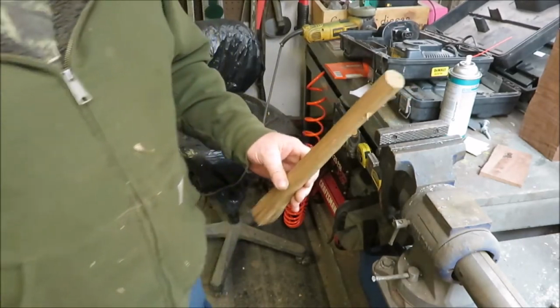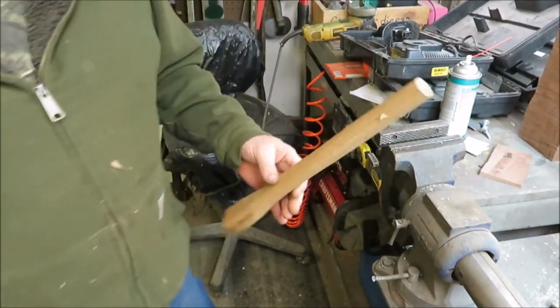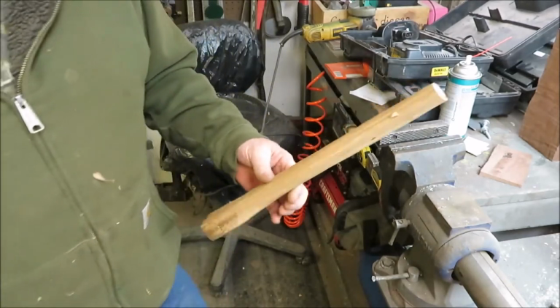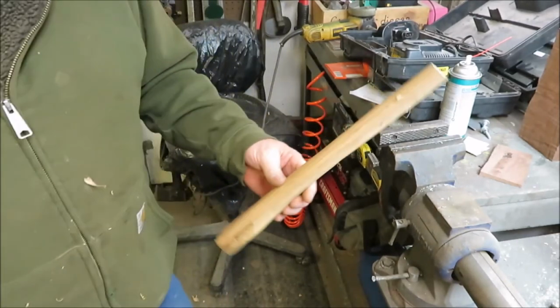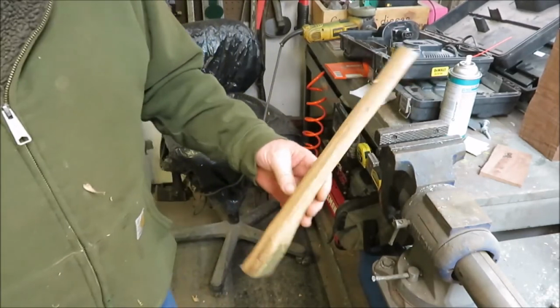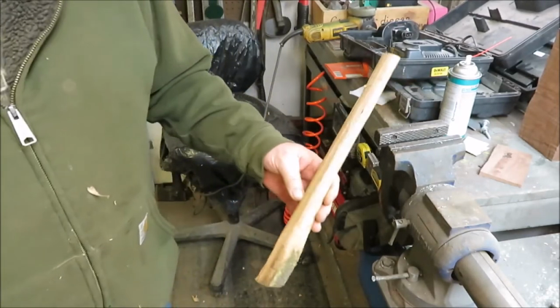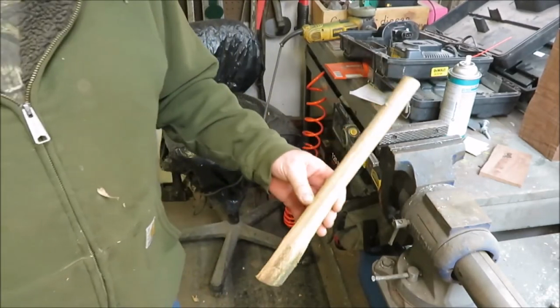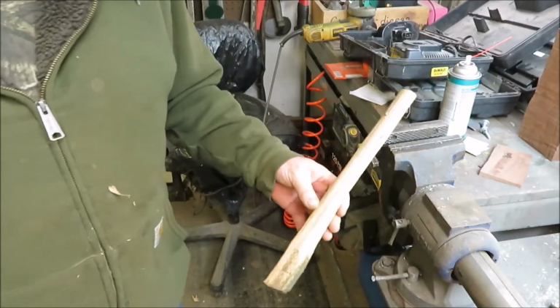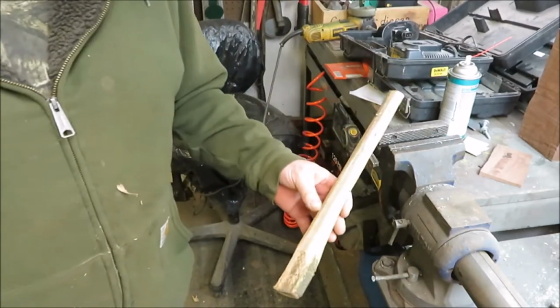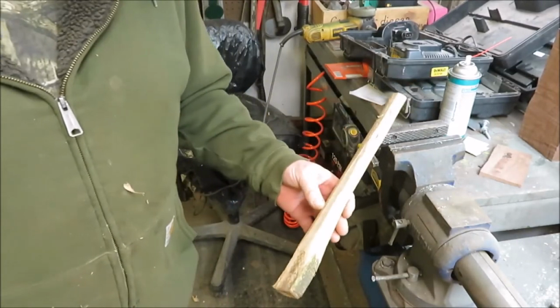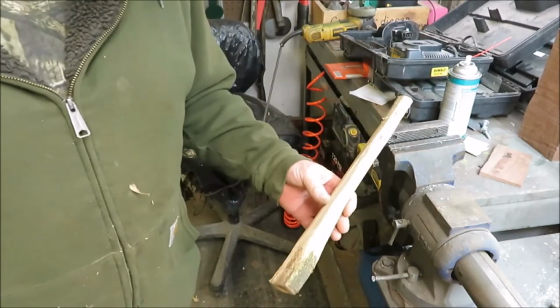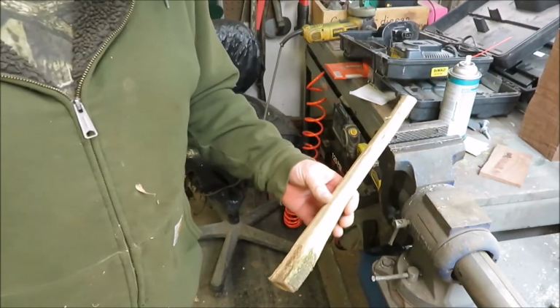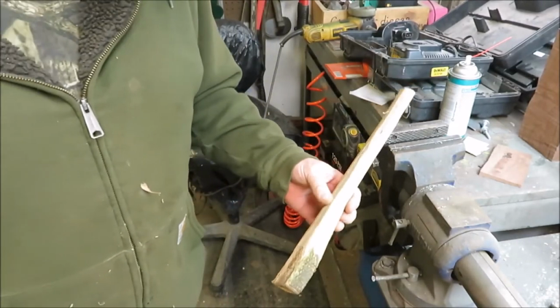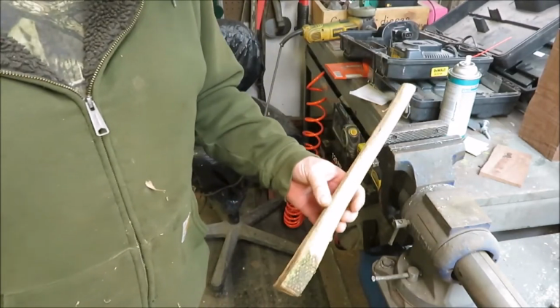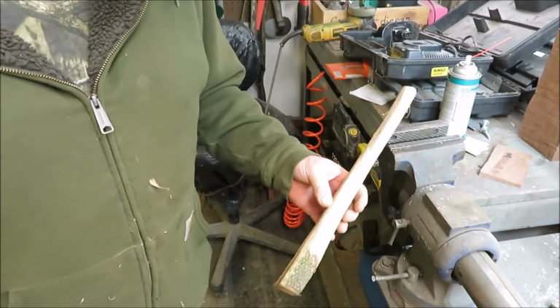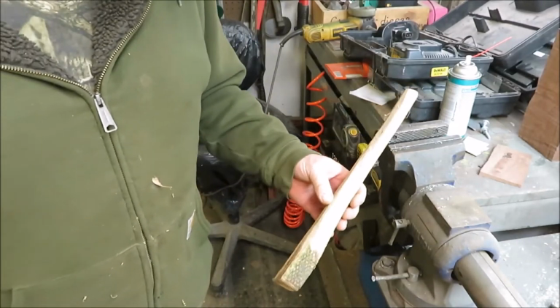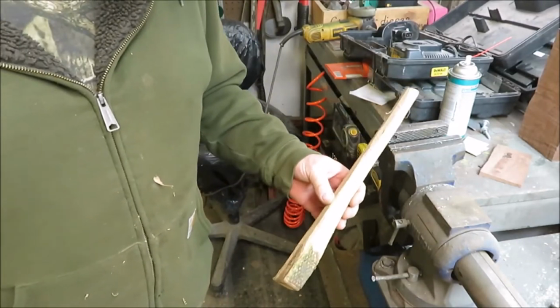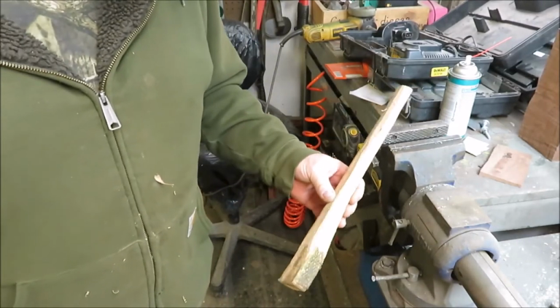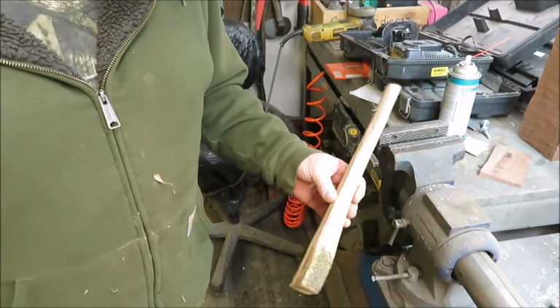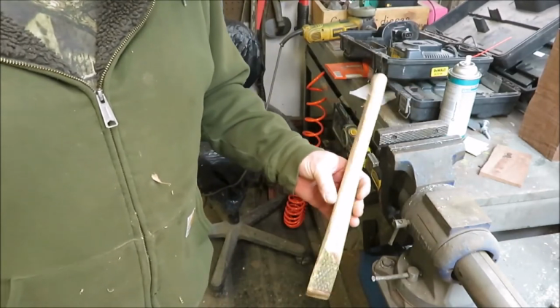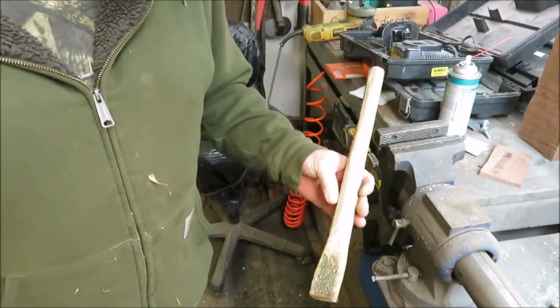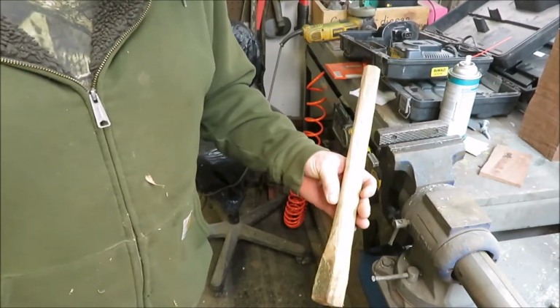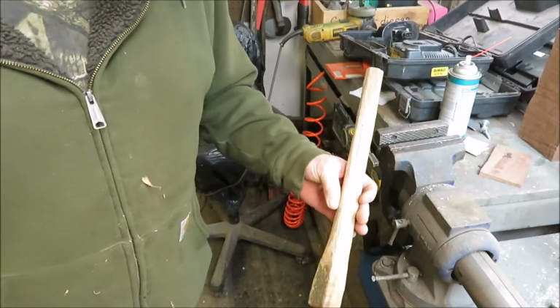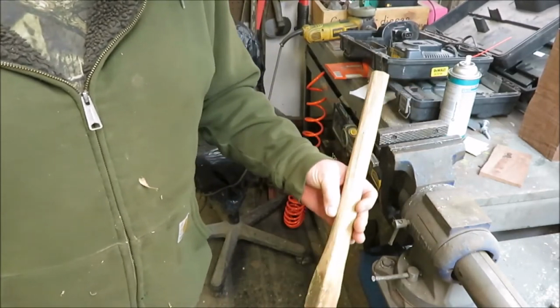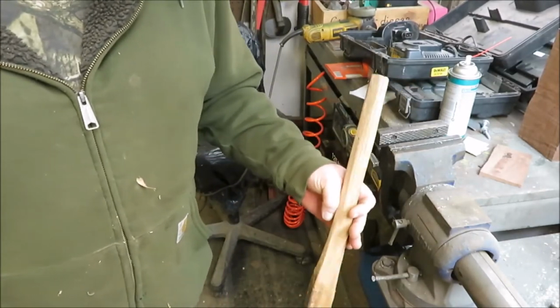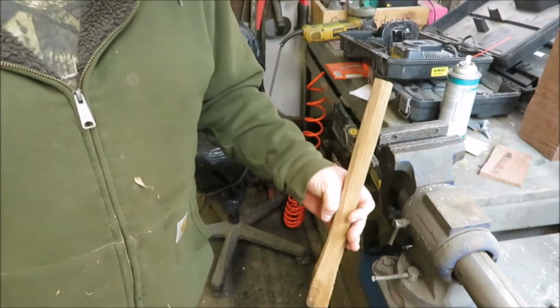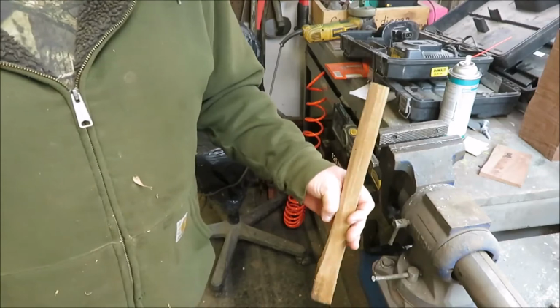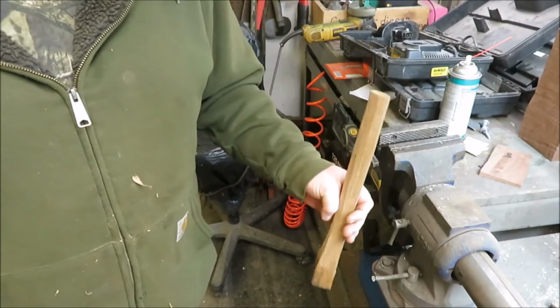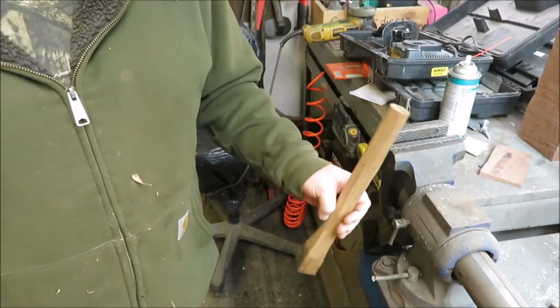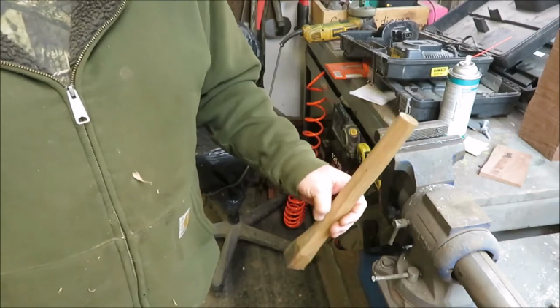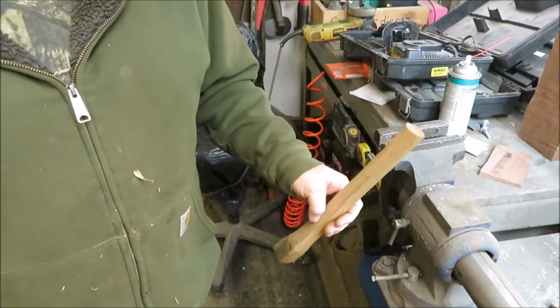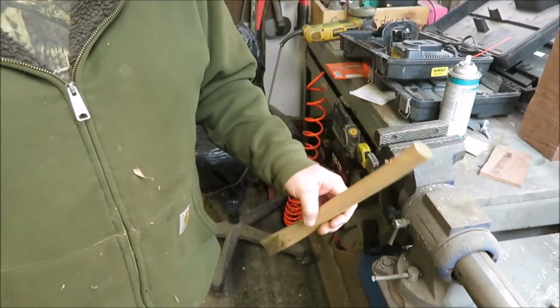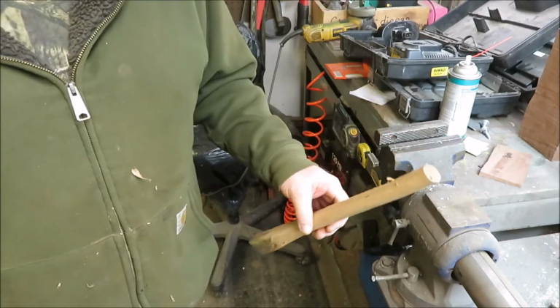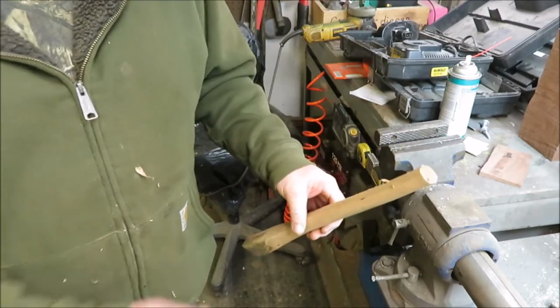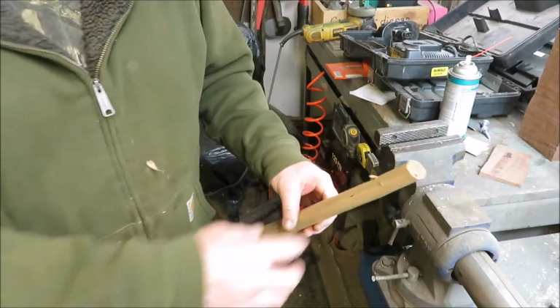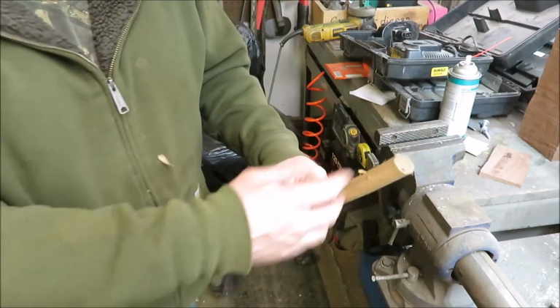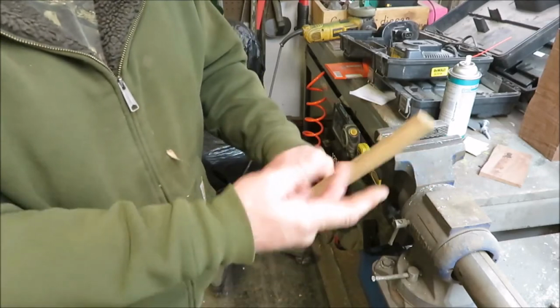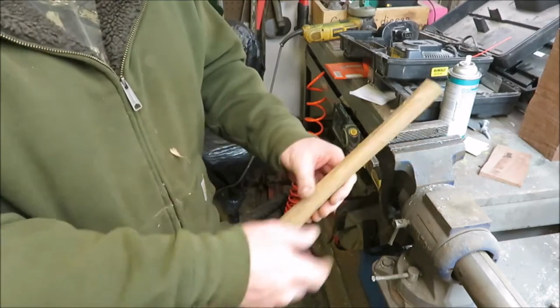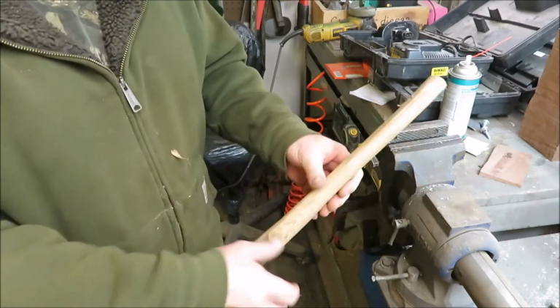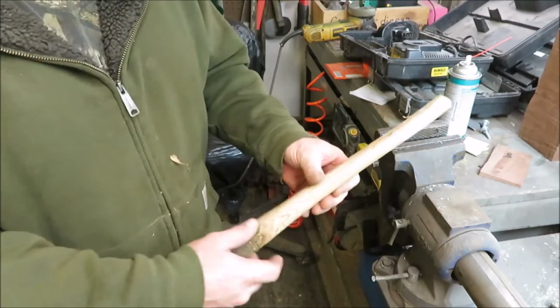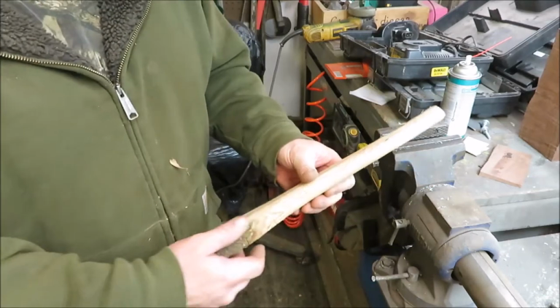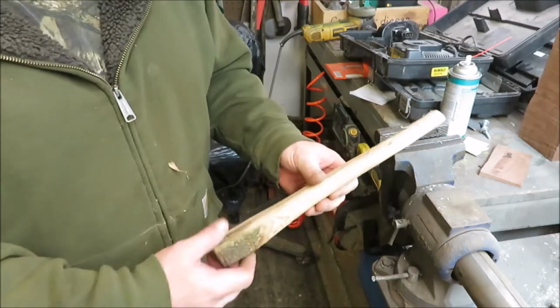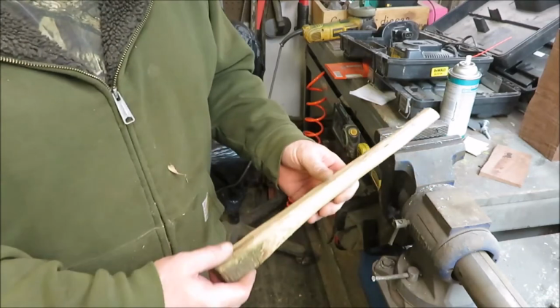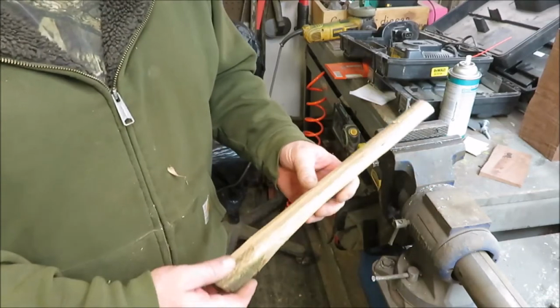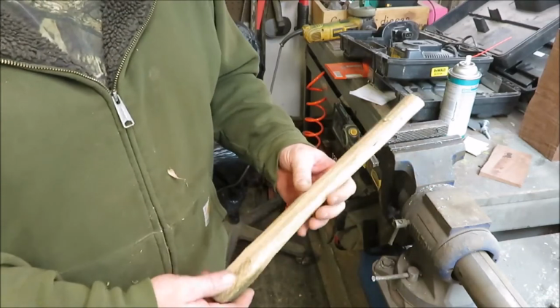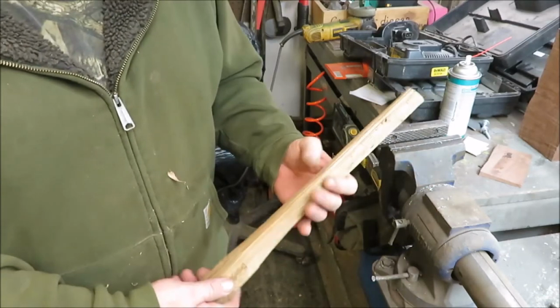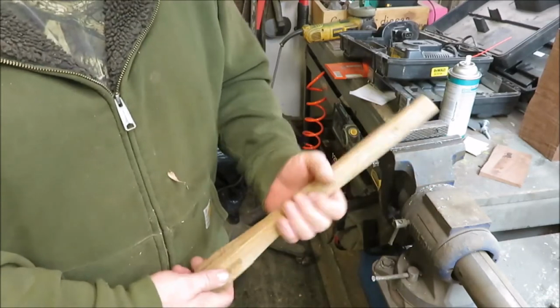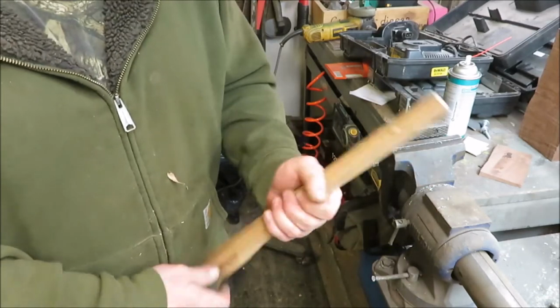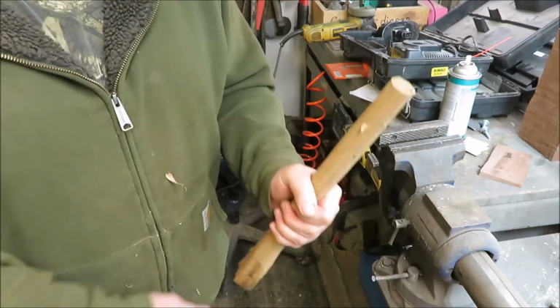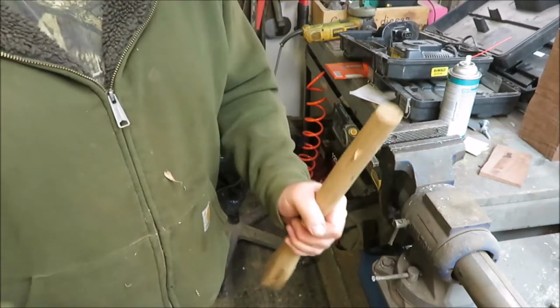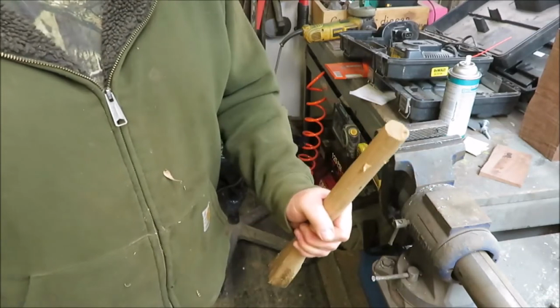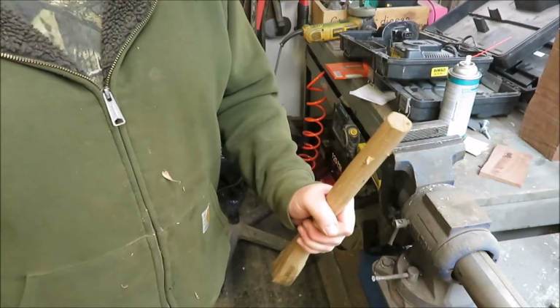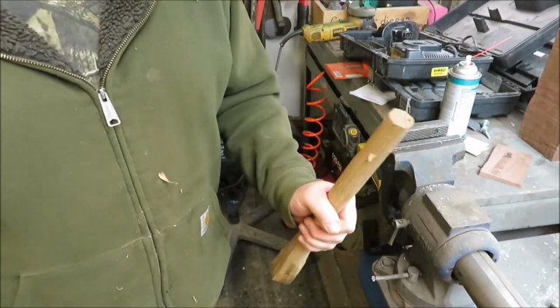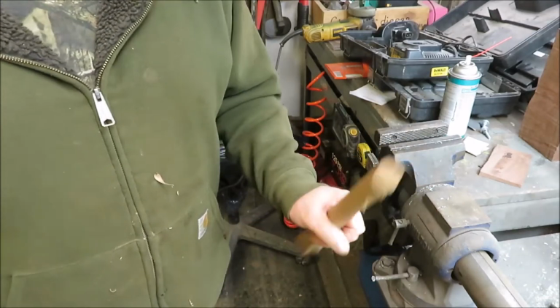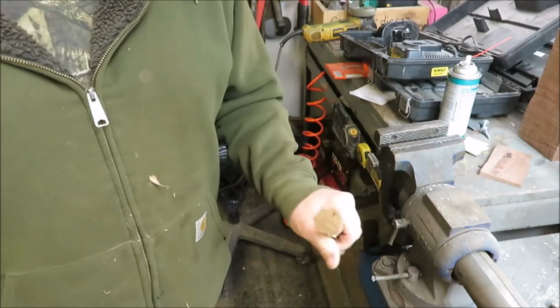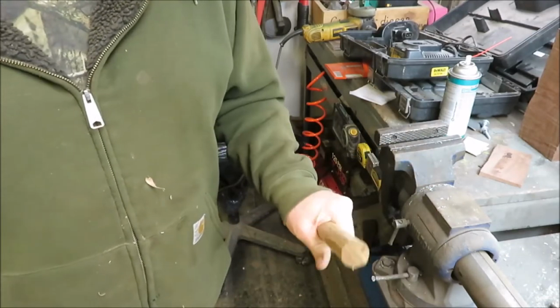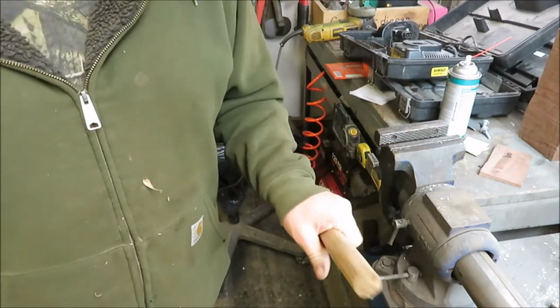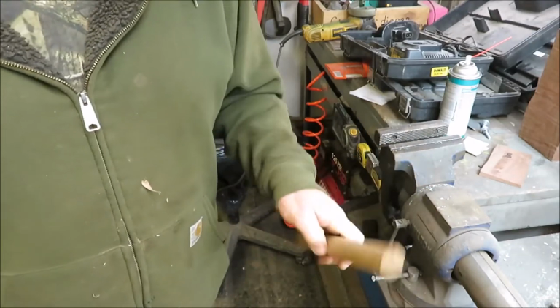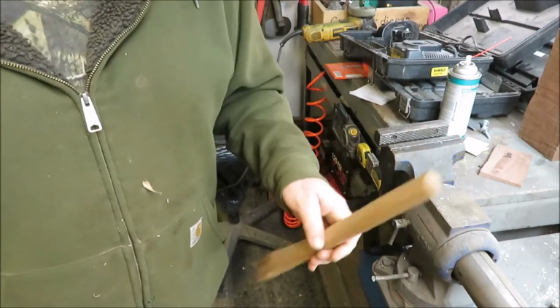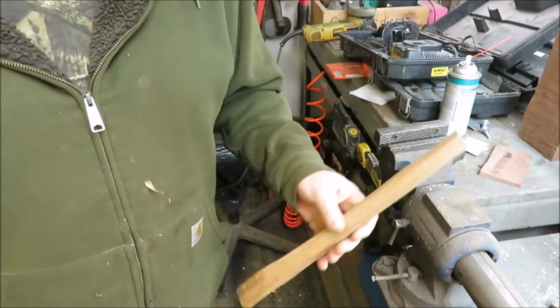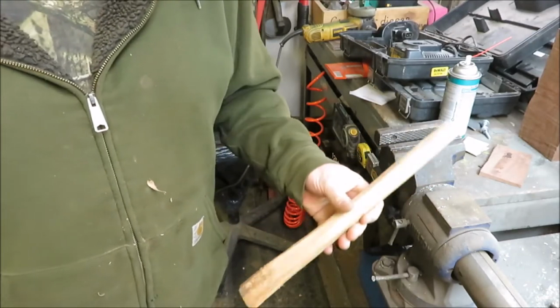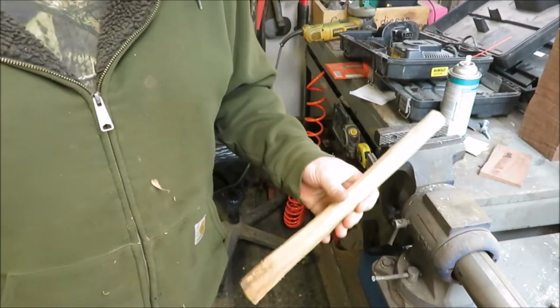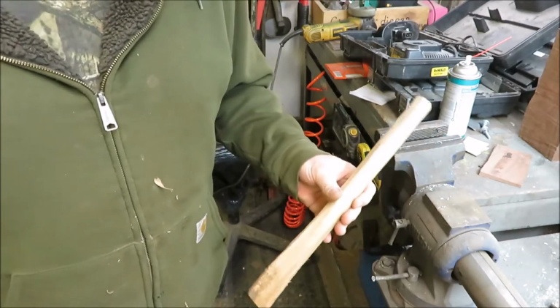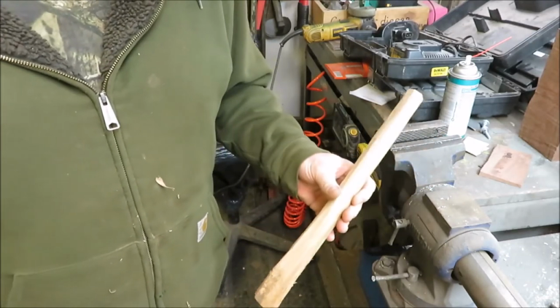I think that's gonna look like a pretty good handle. I'll run it over the sander and cut the edges off. I think that'll make a perfect handle.